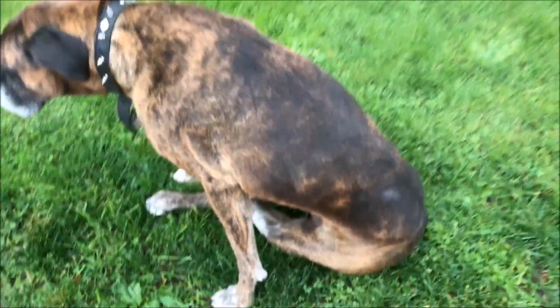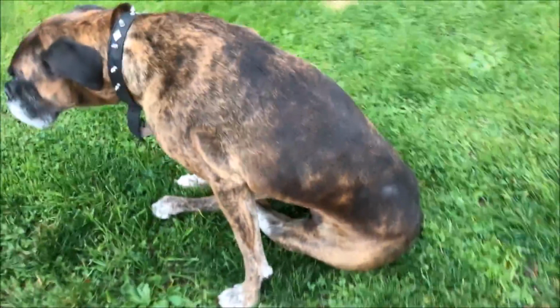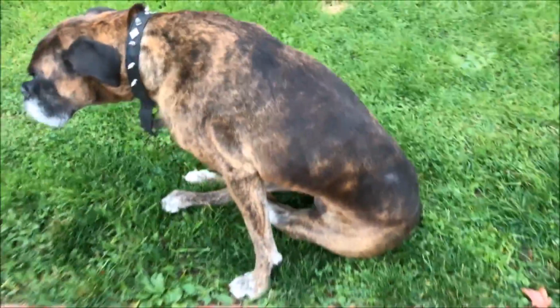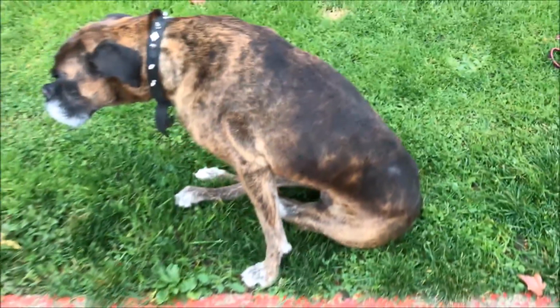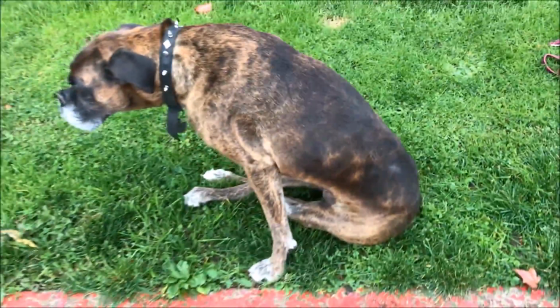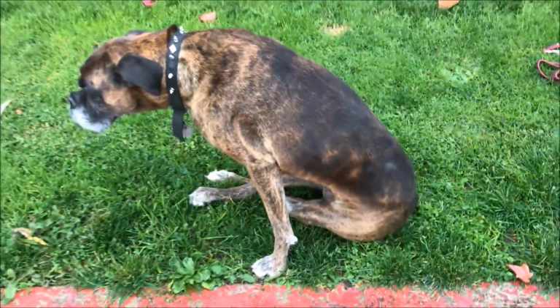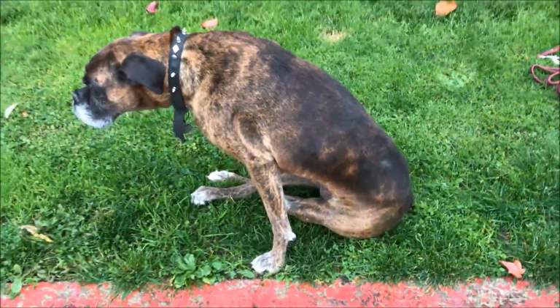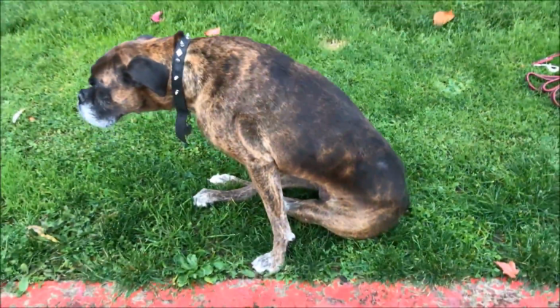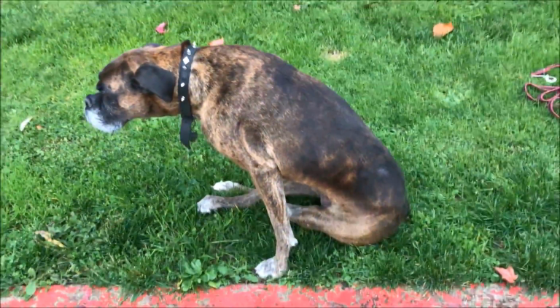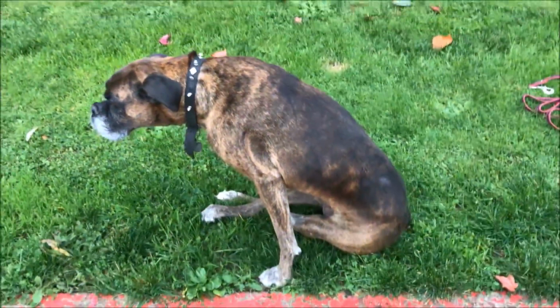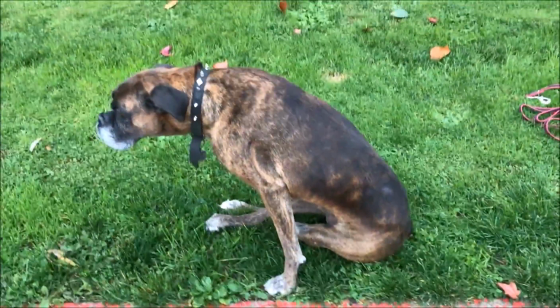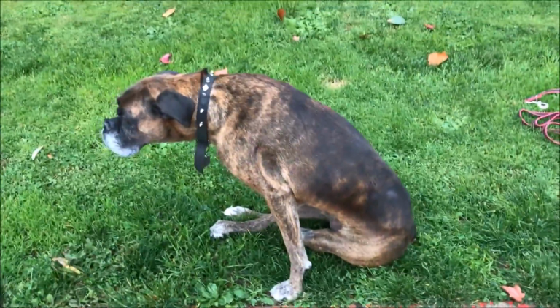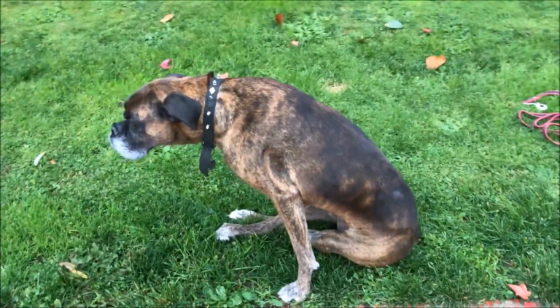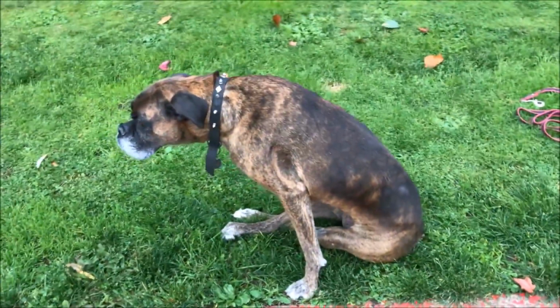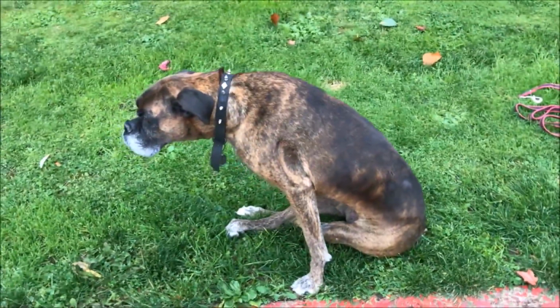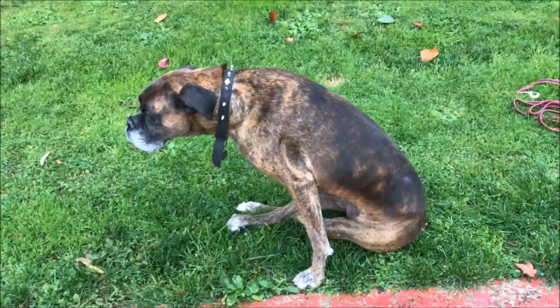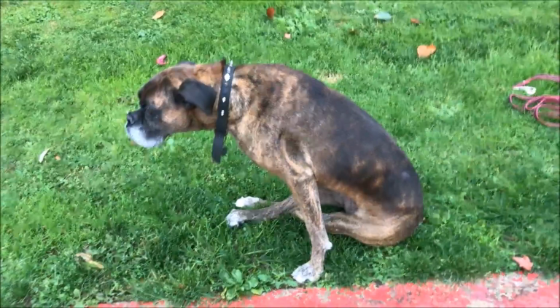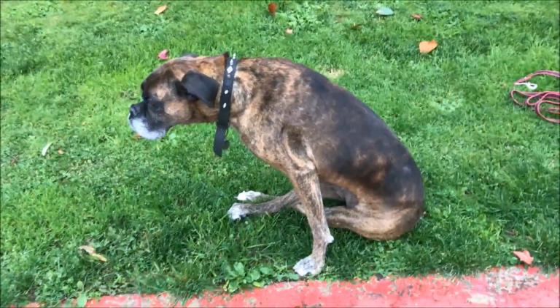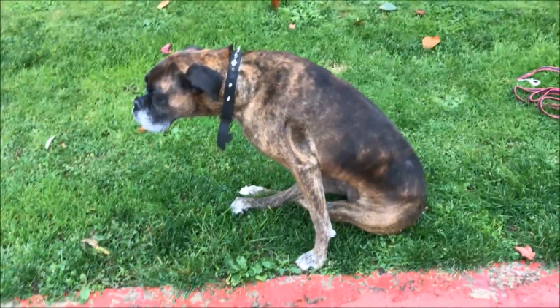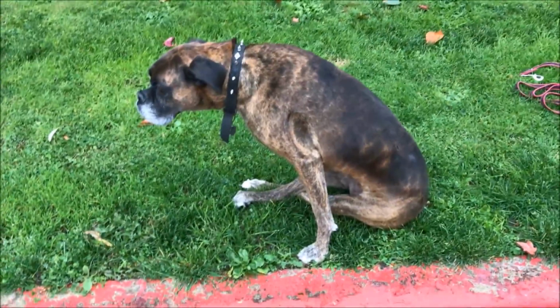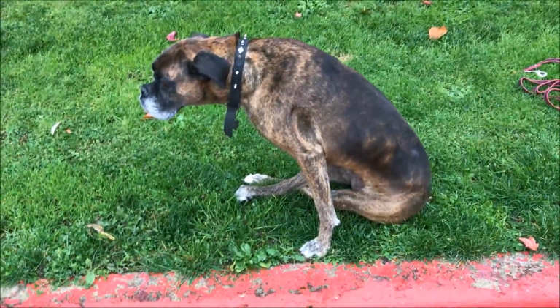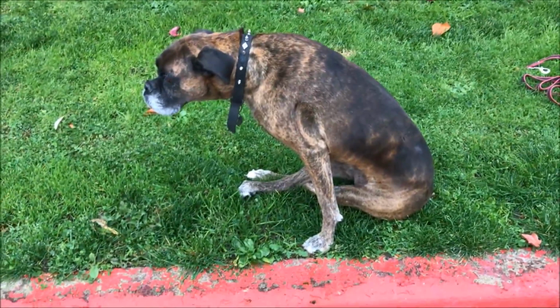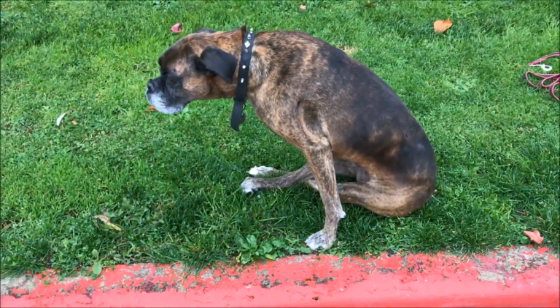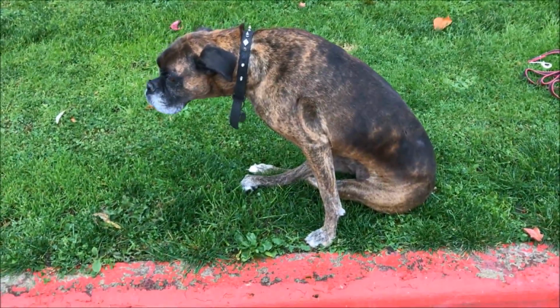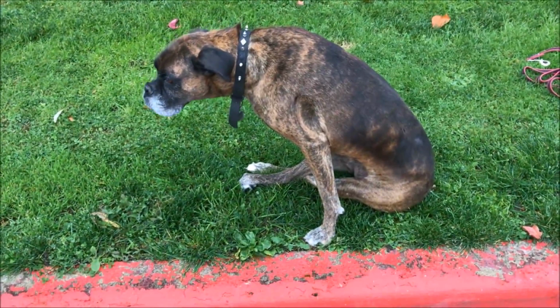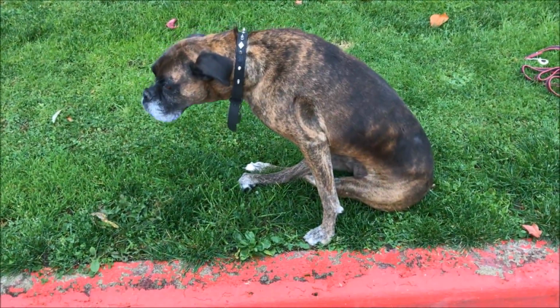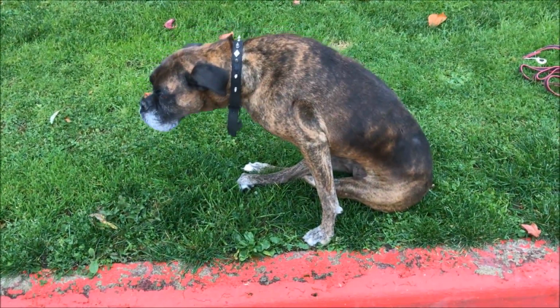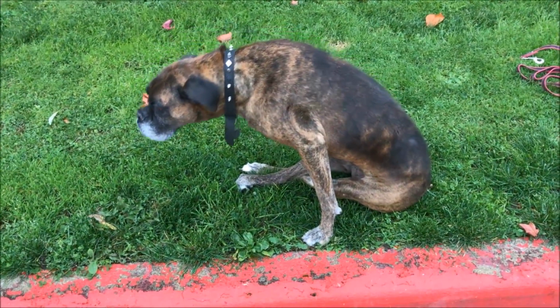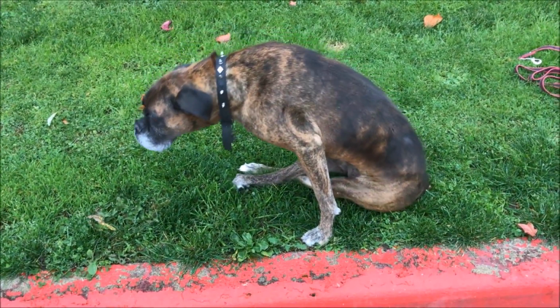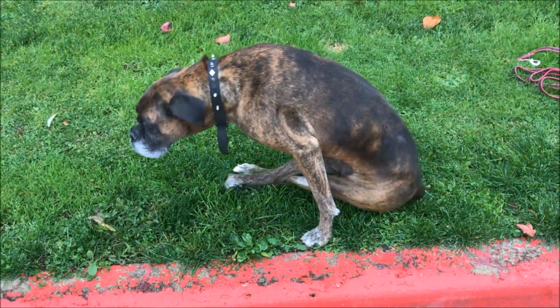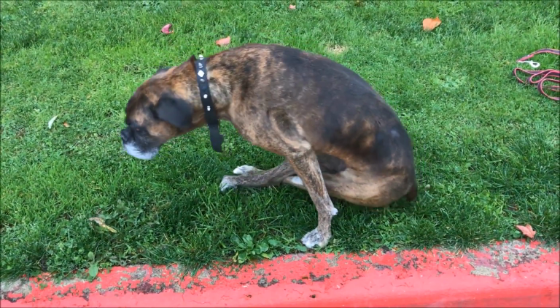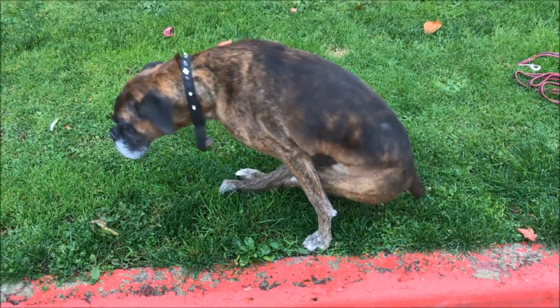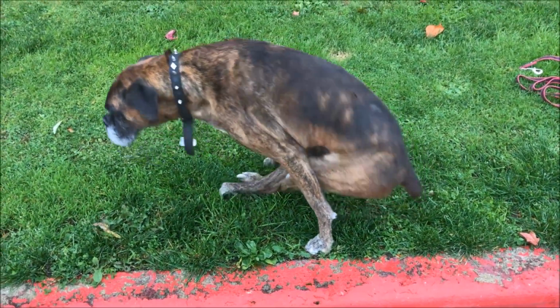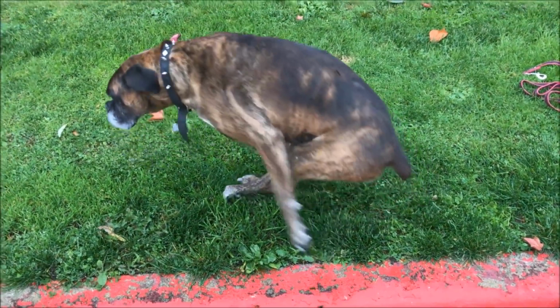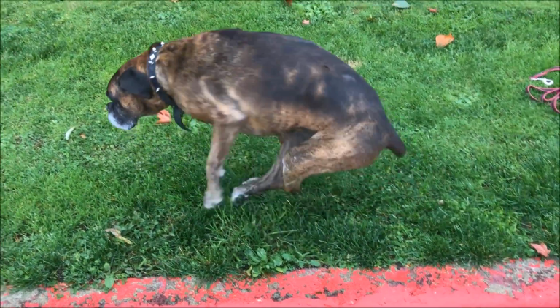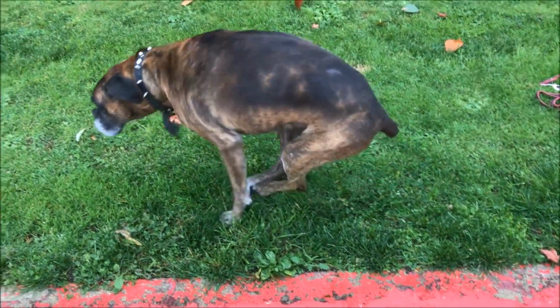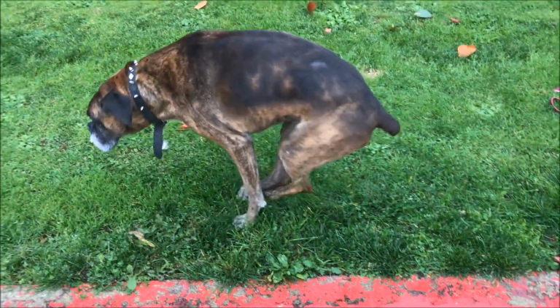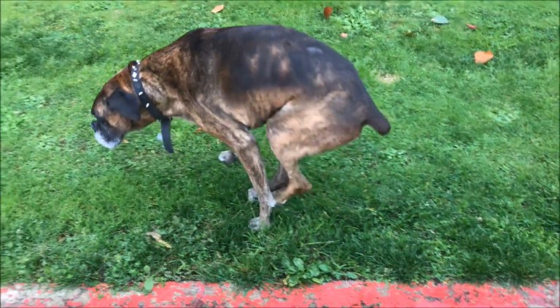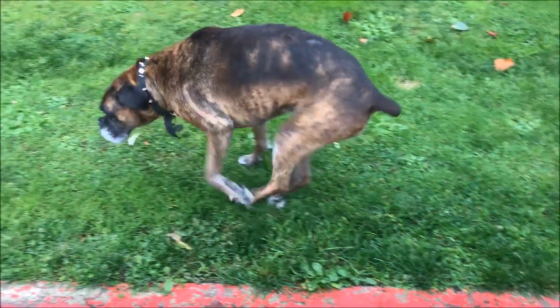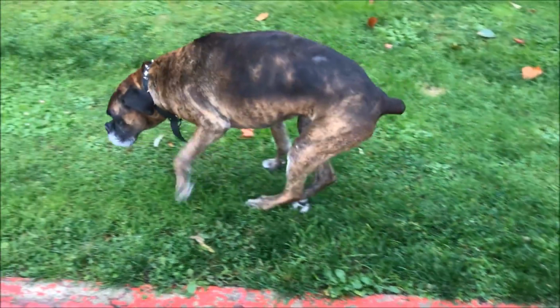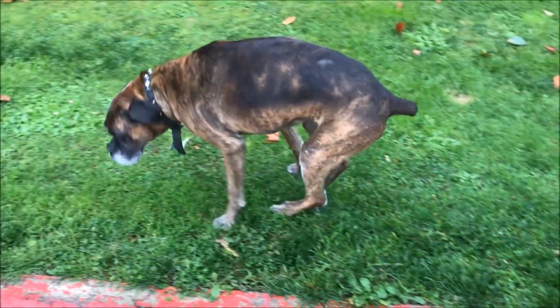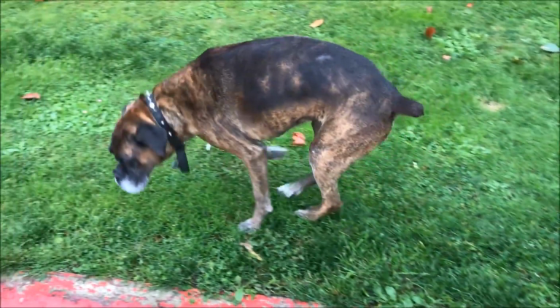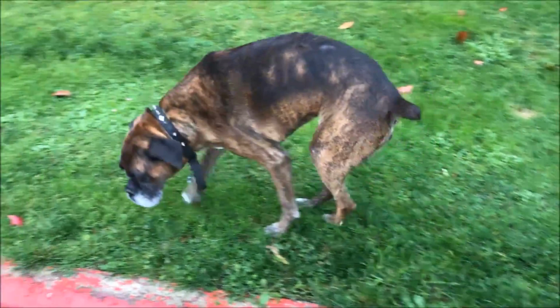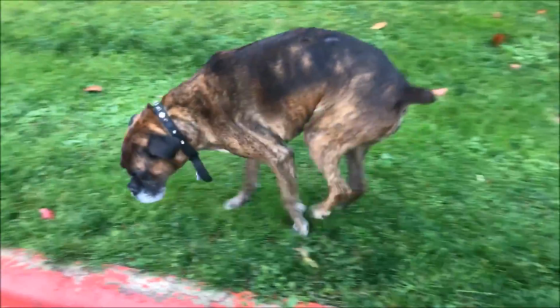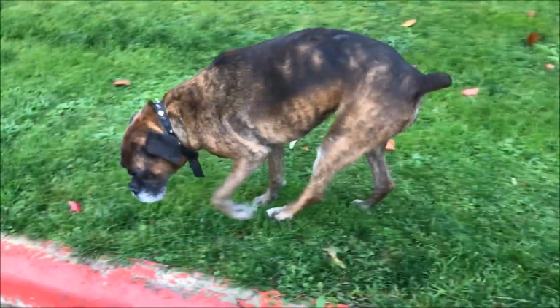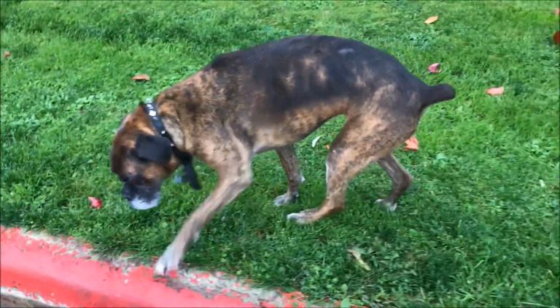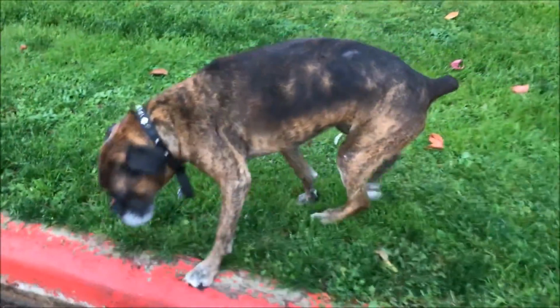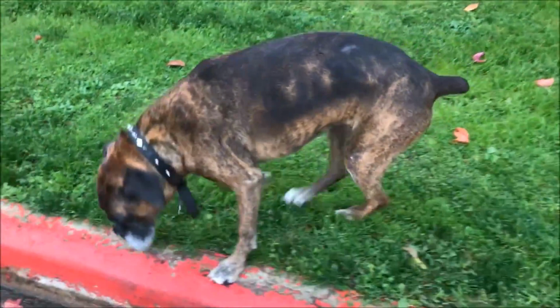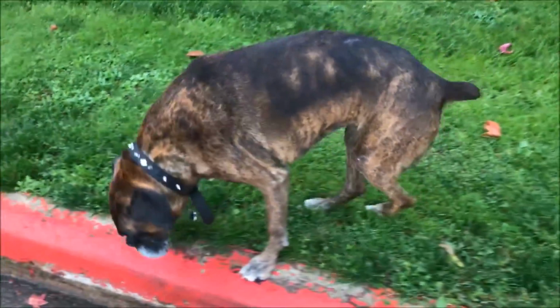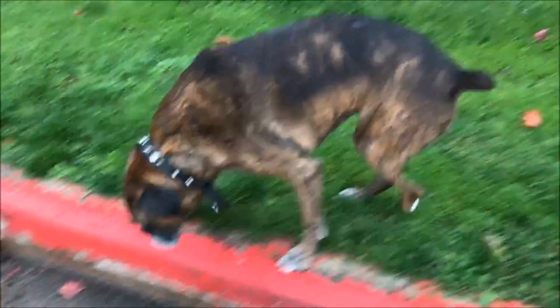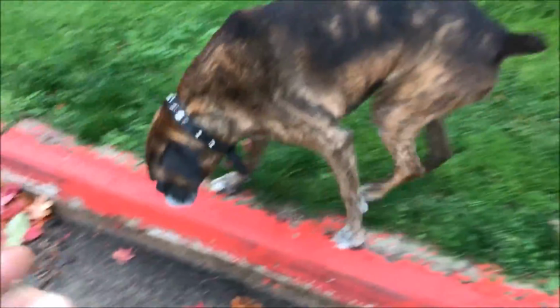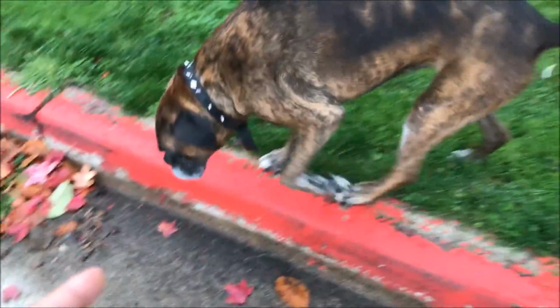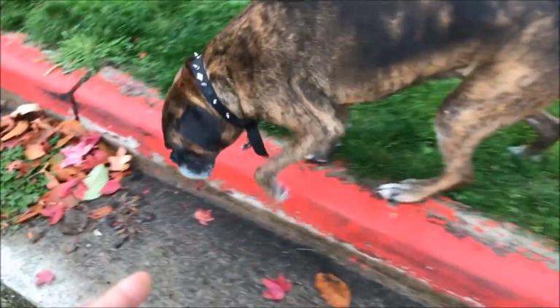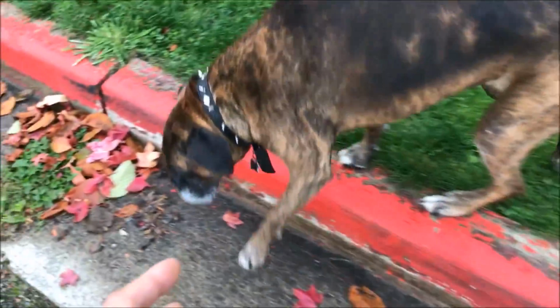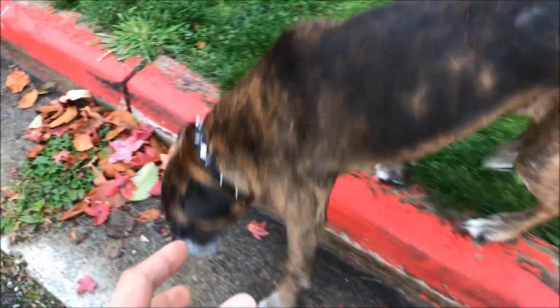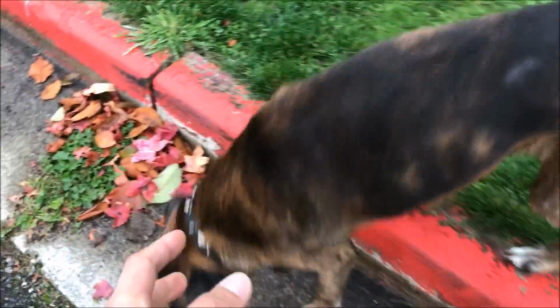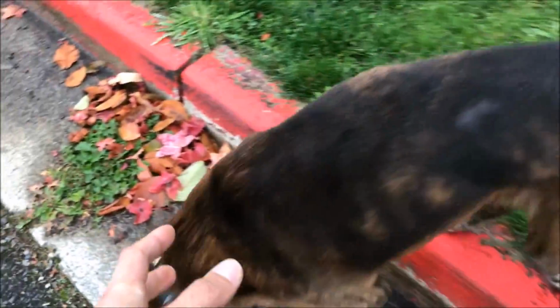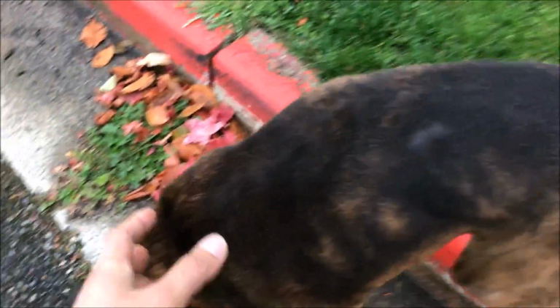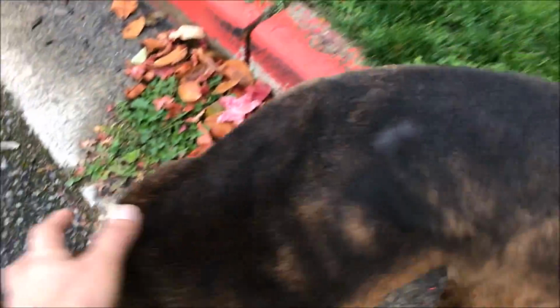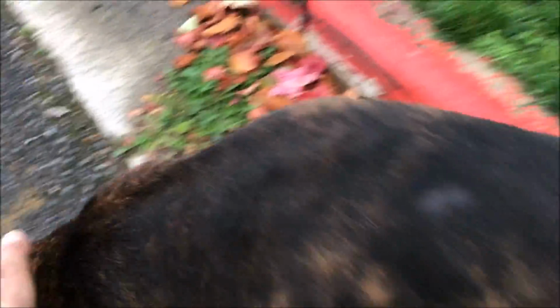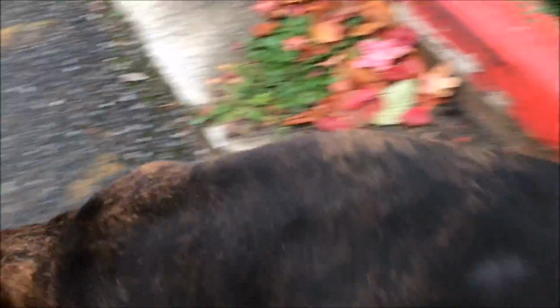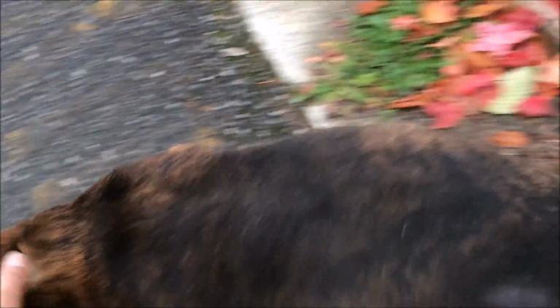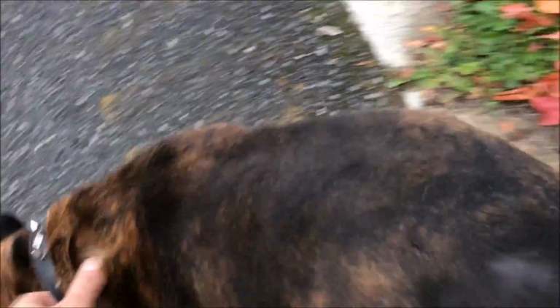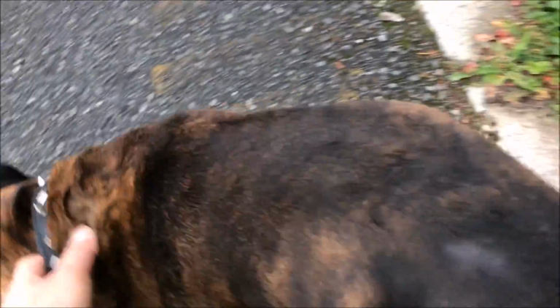I'm just going to document this for you guys. Come on, get up, Kira. Good girl. So I've been giving her Doggy Dailies.